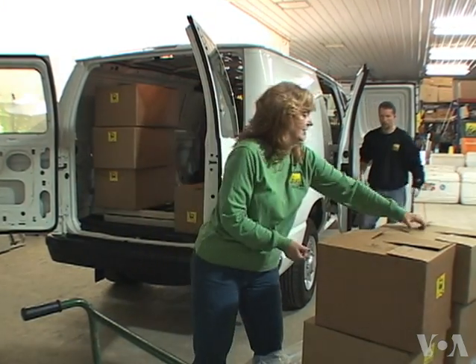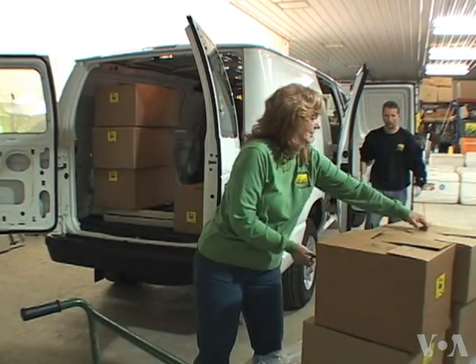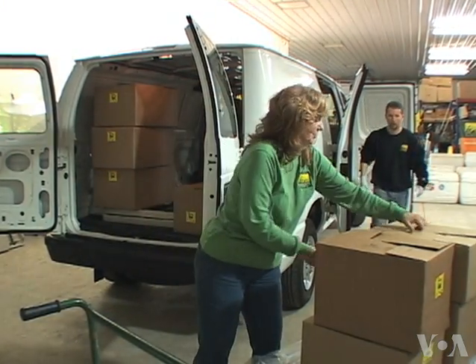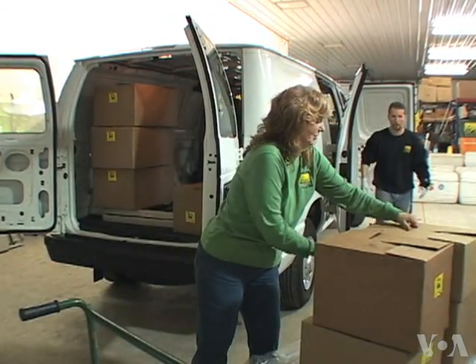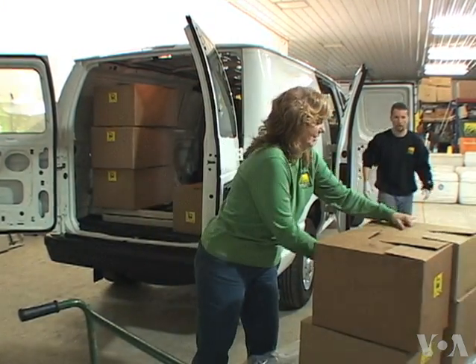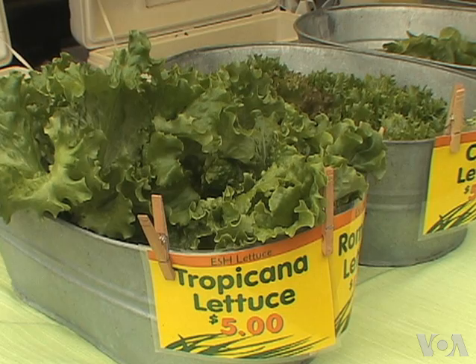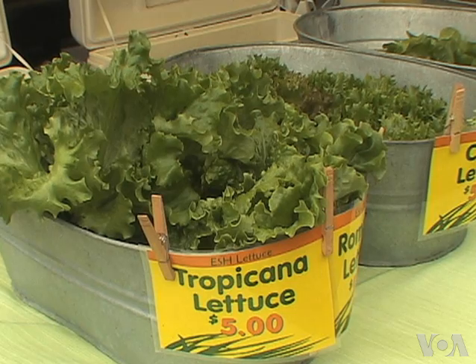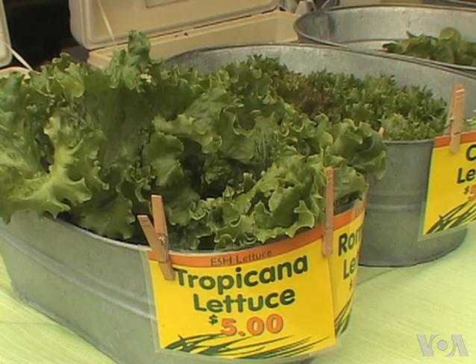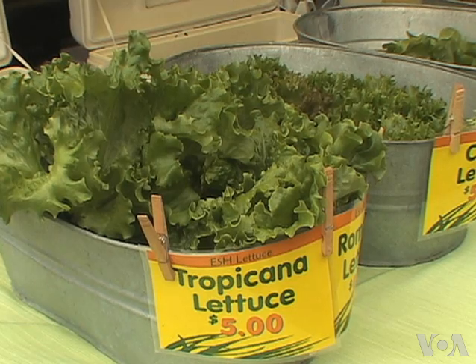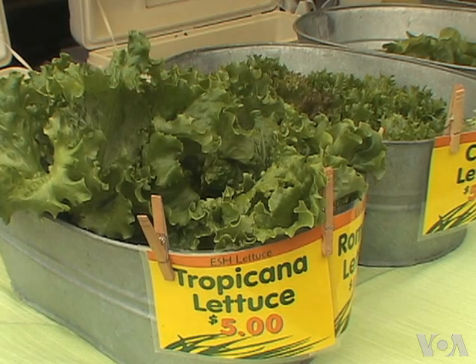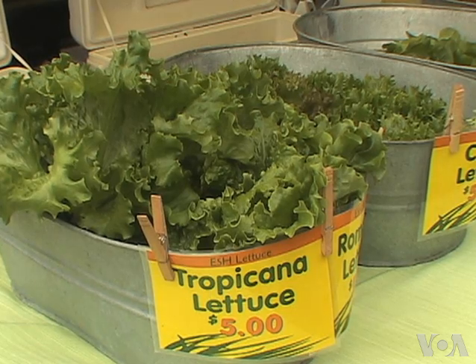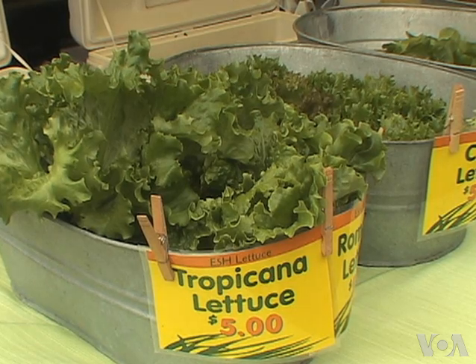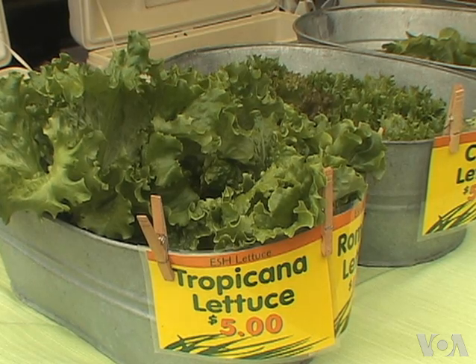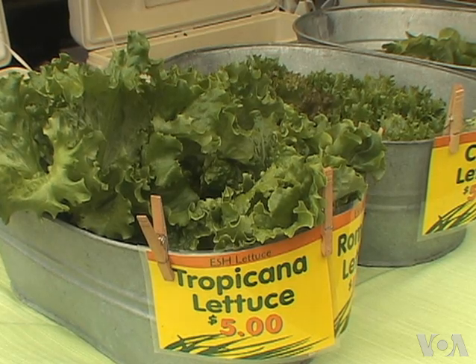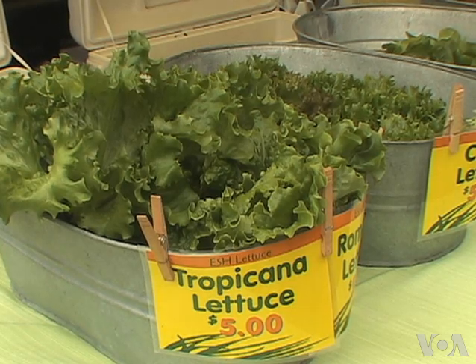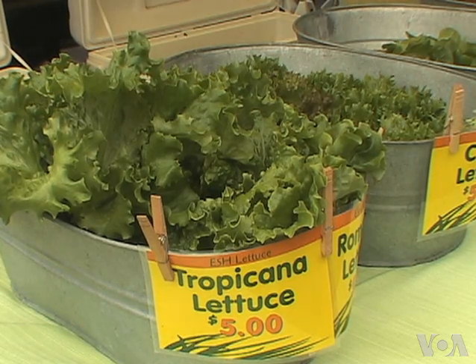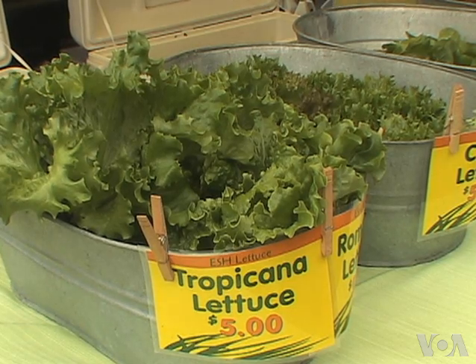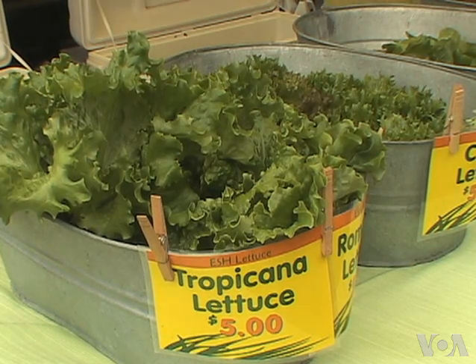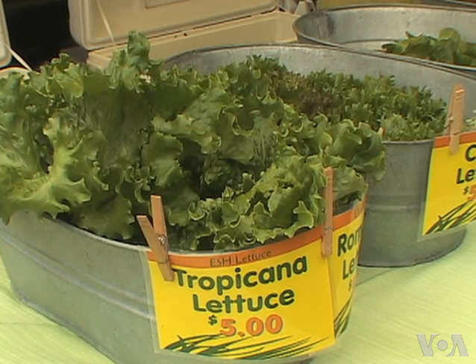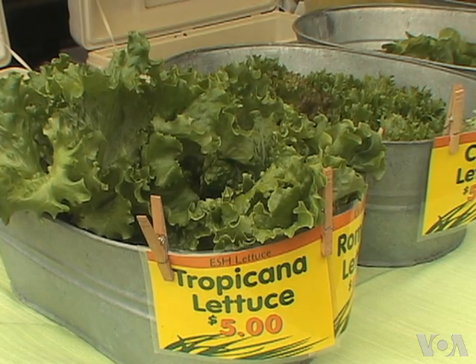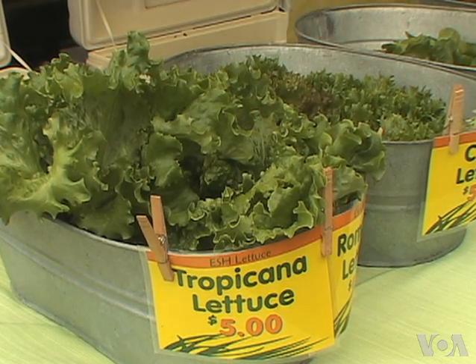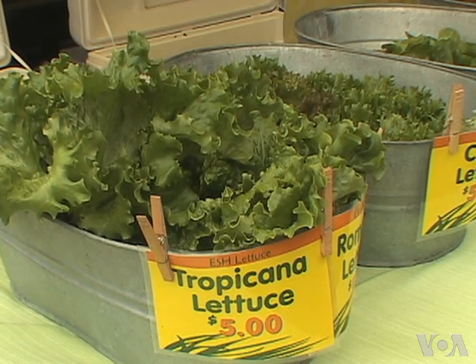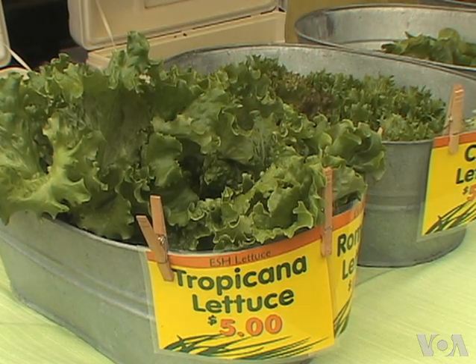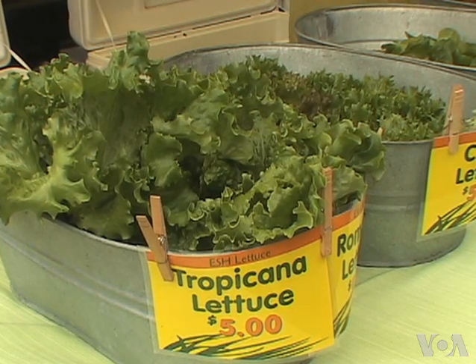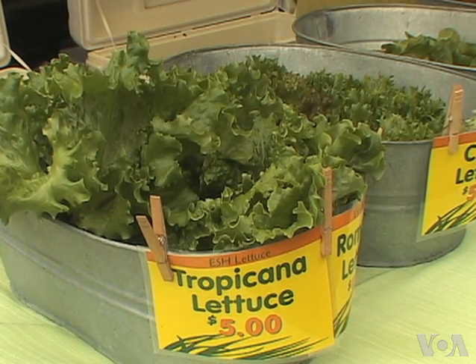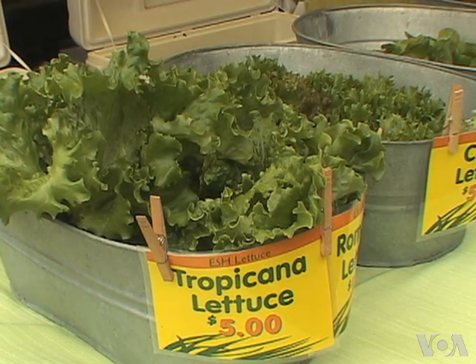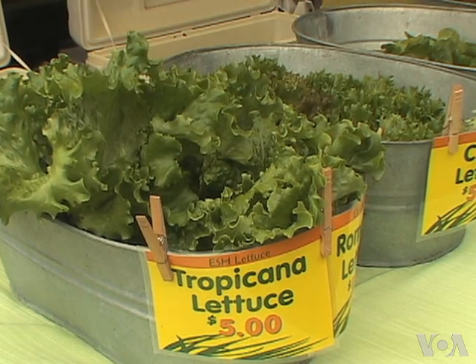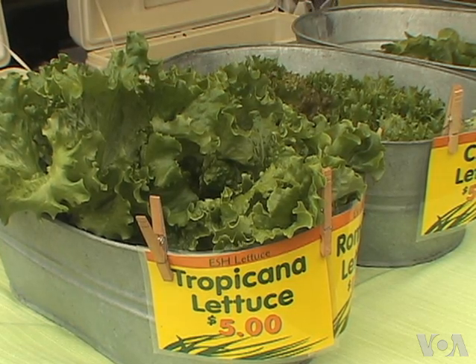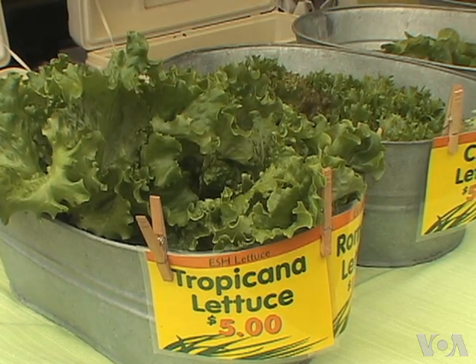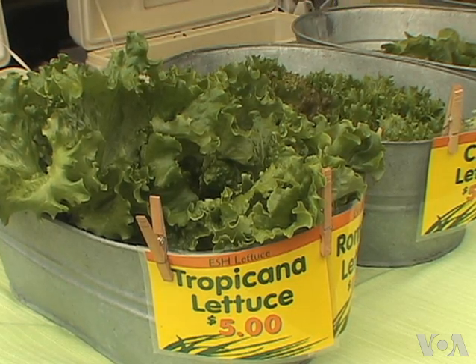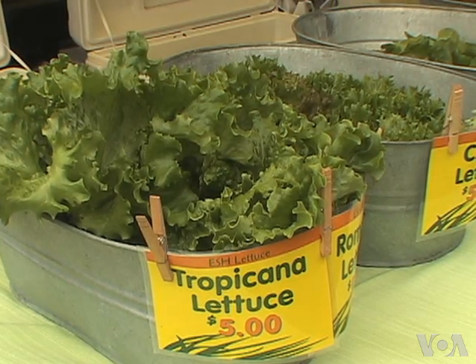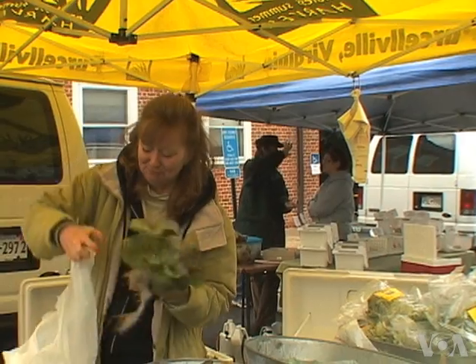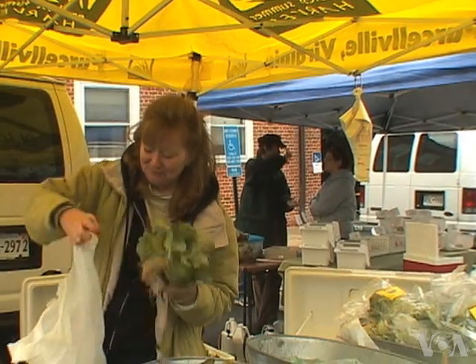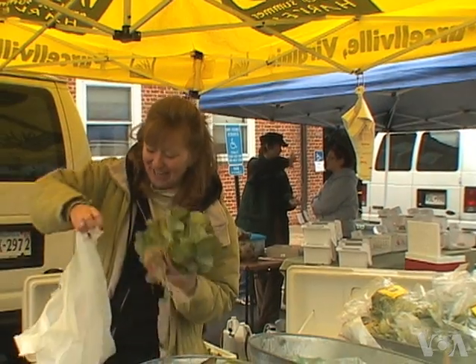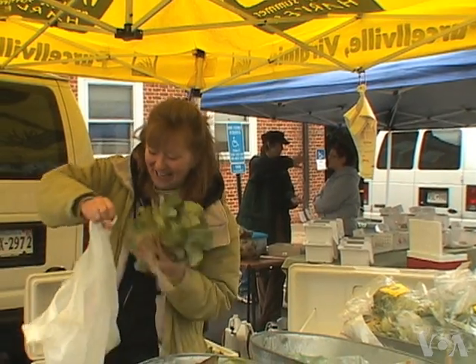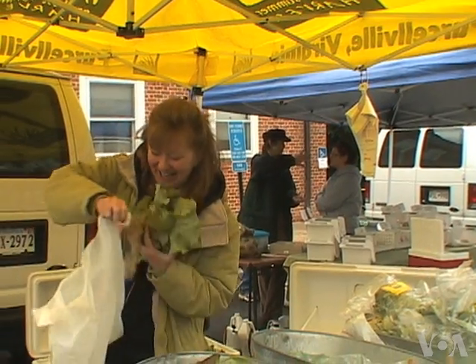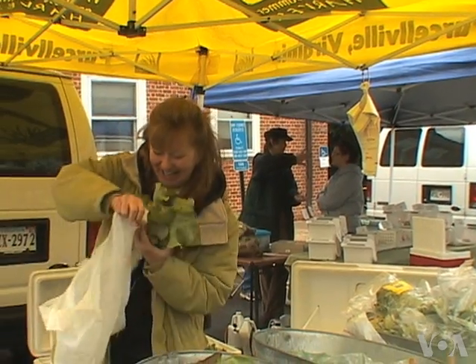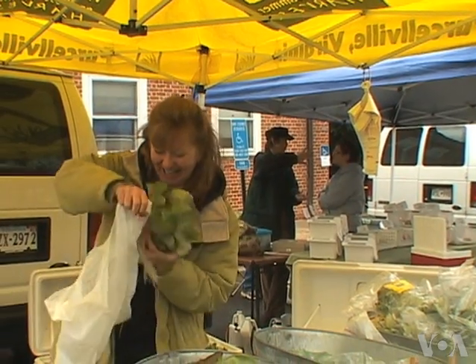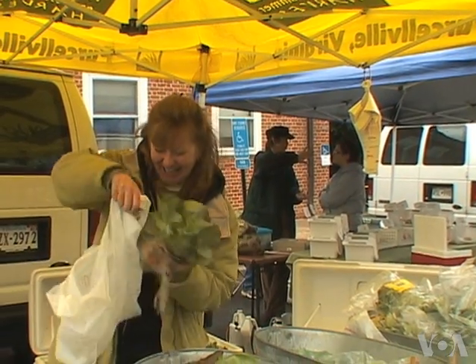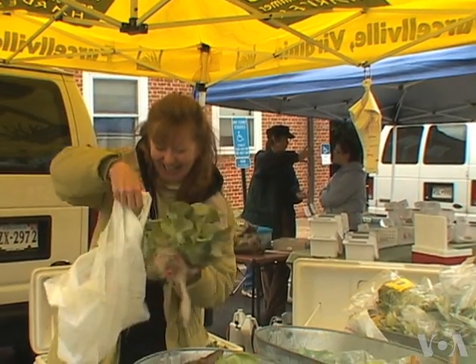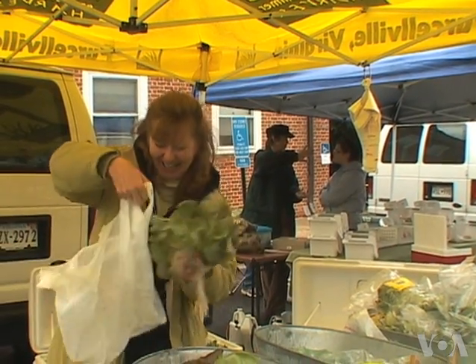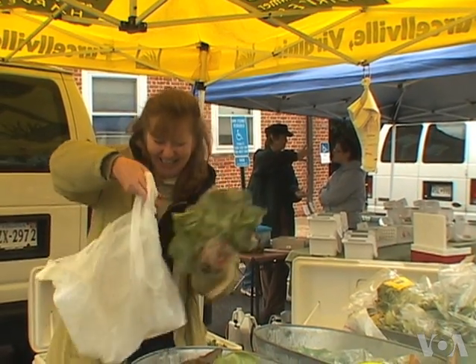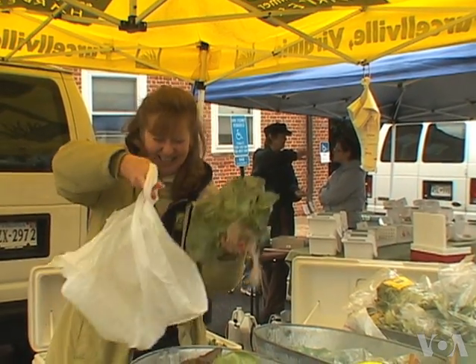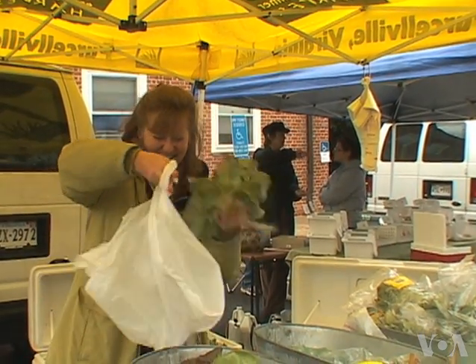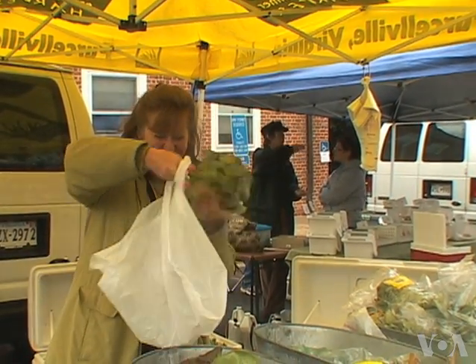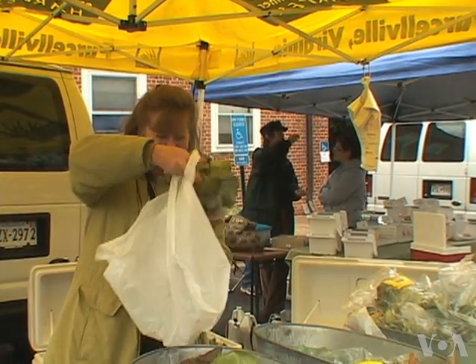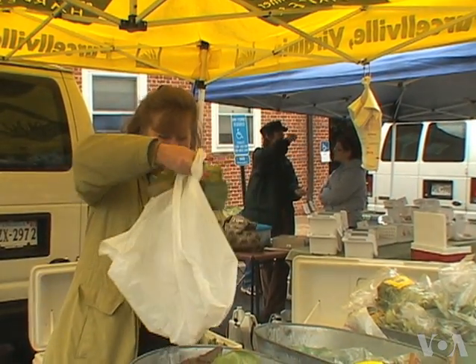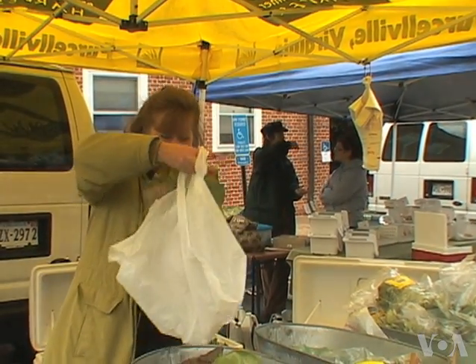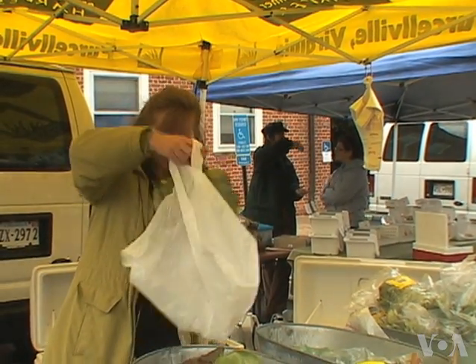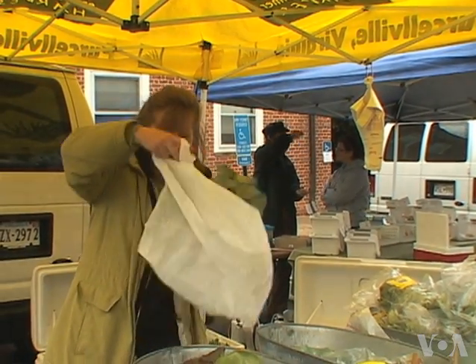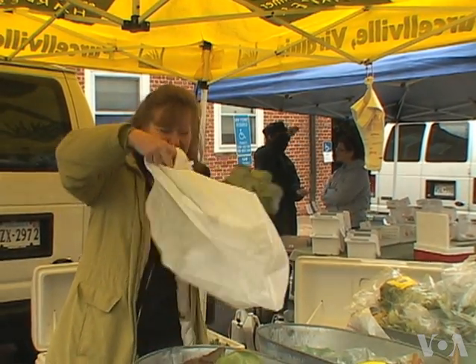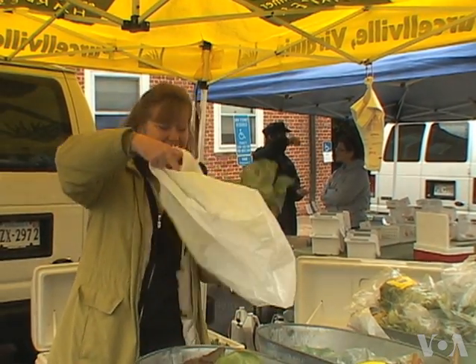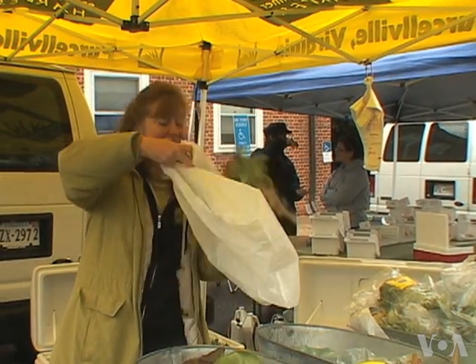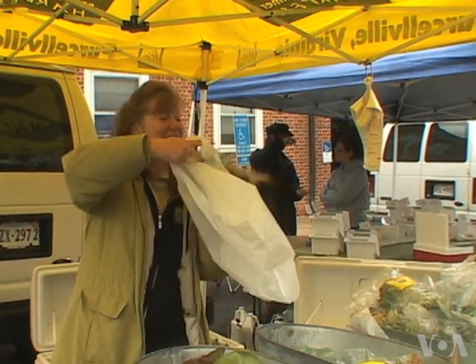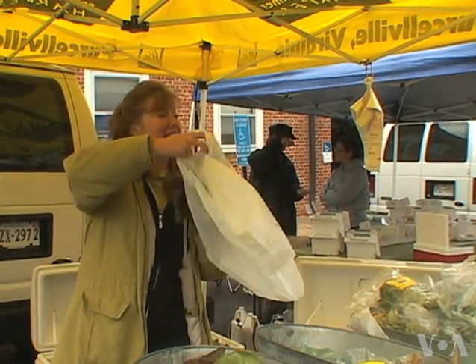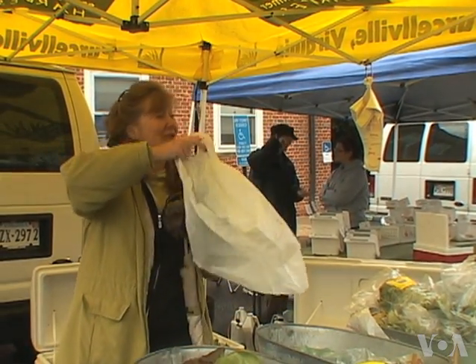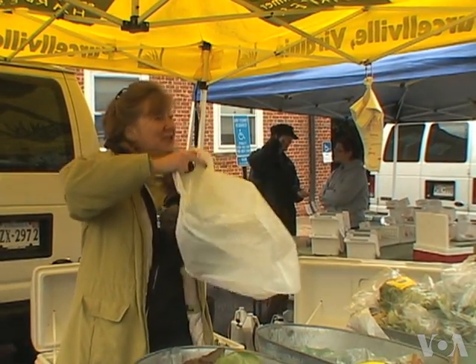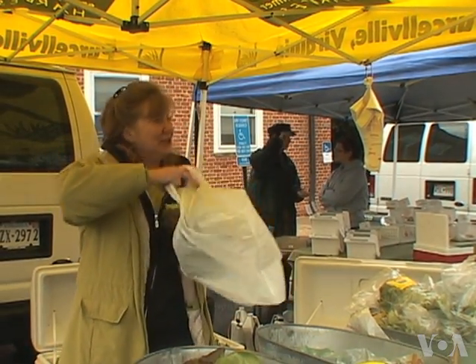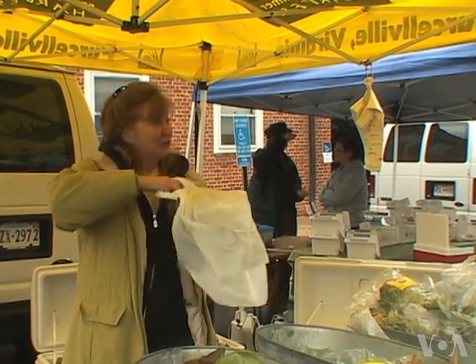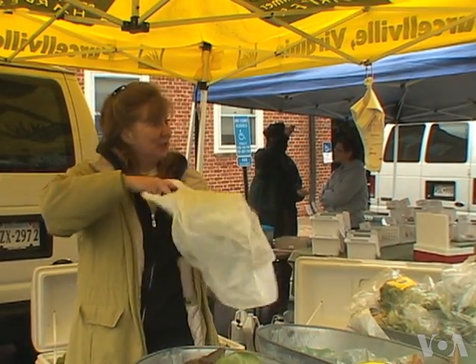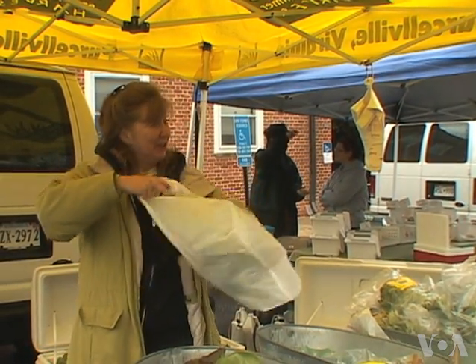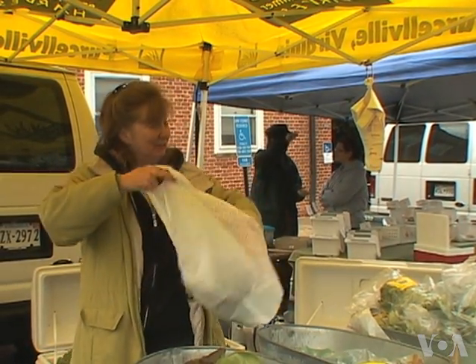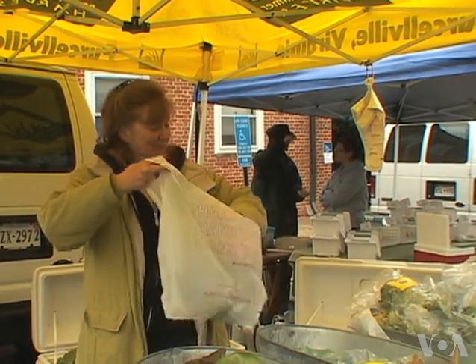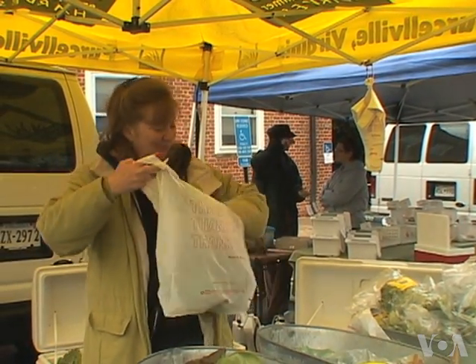Taylor says she enjoys being known as the lettuce lady and is planning to double her farm's size this year.